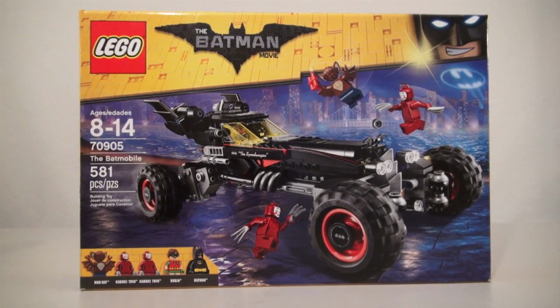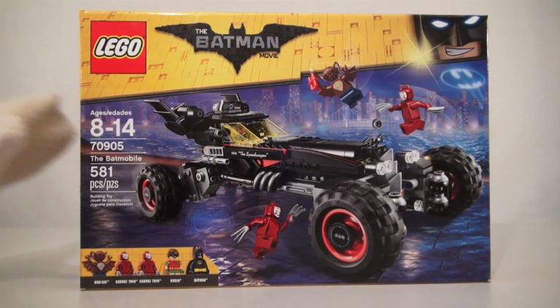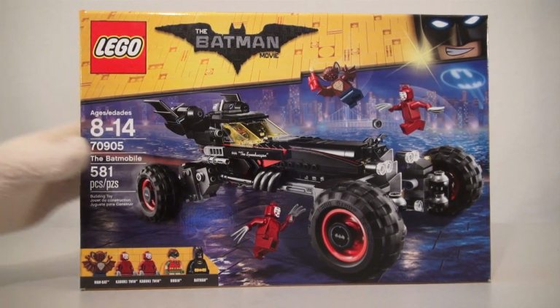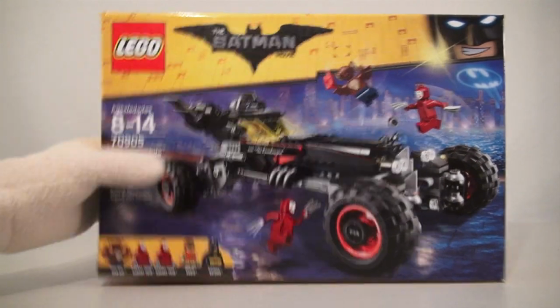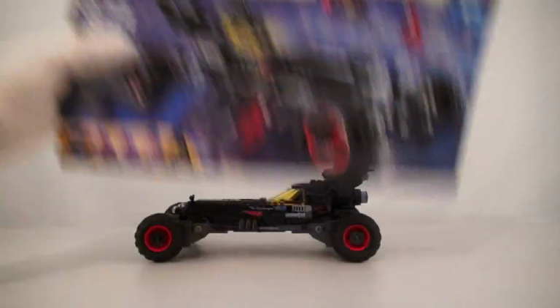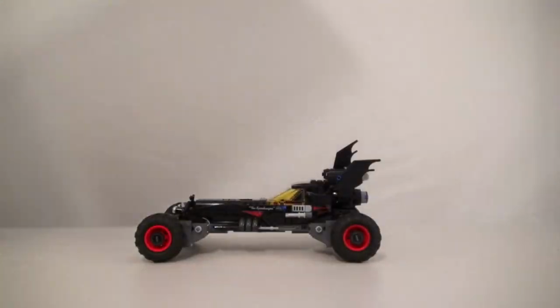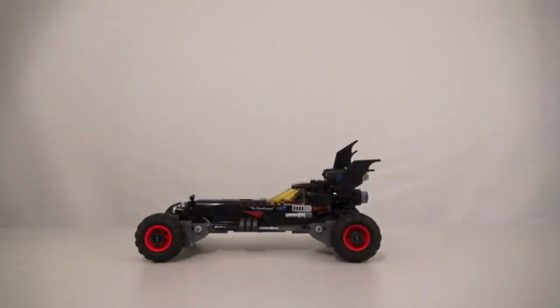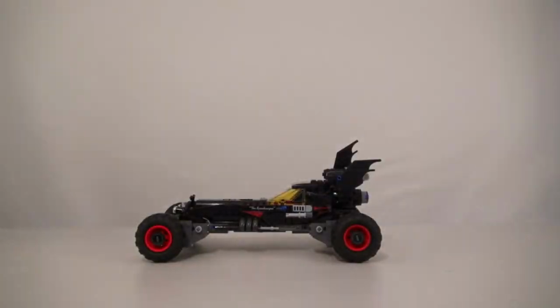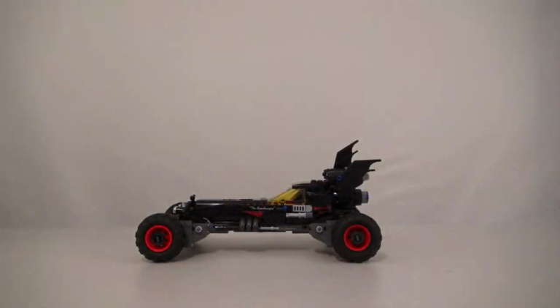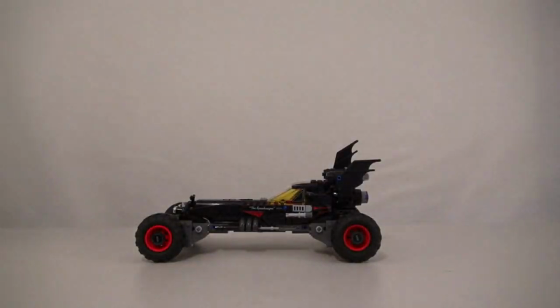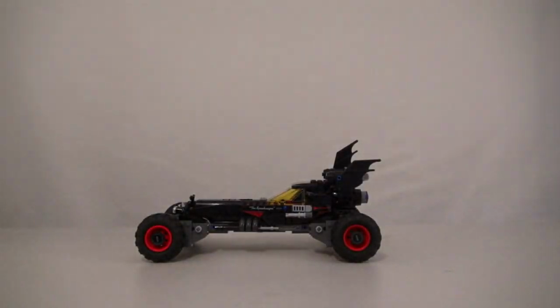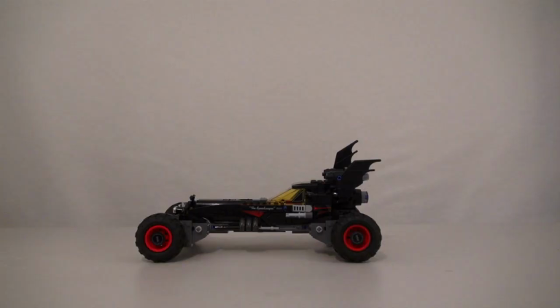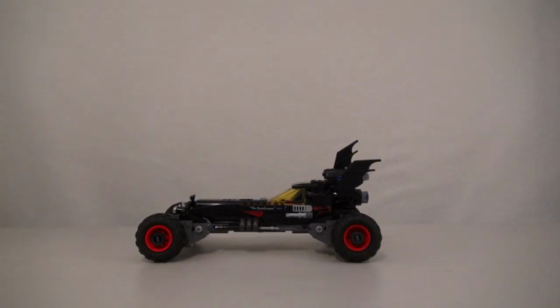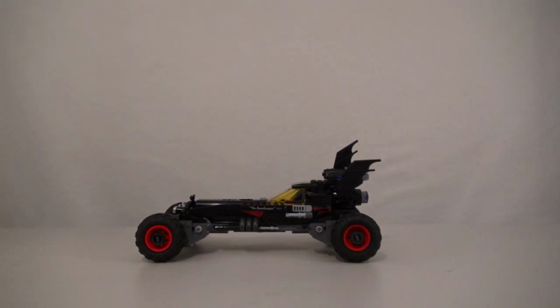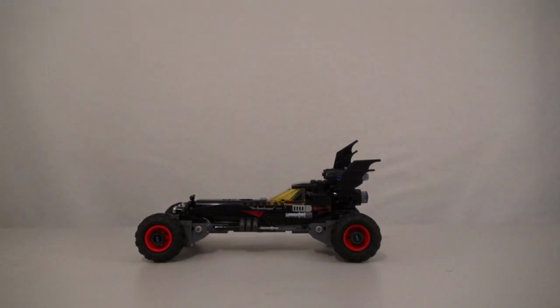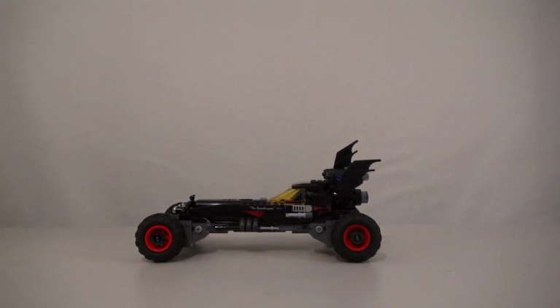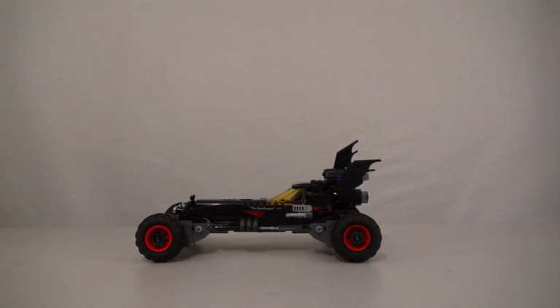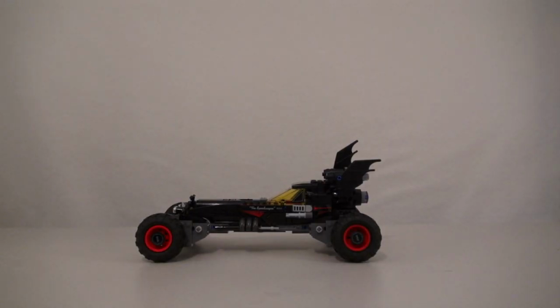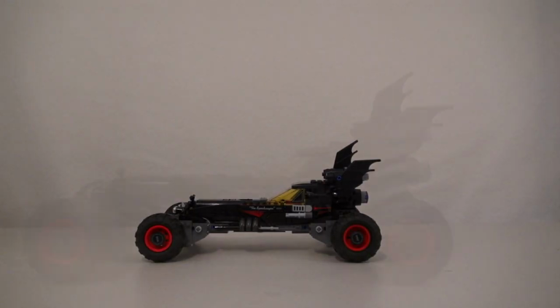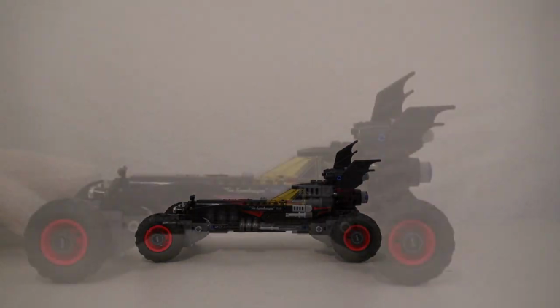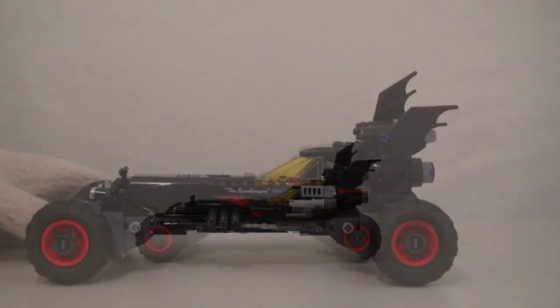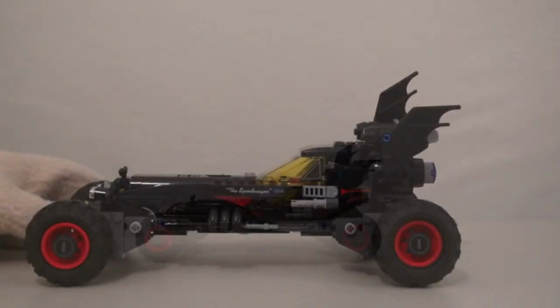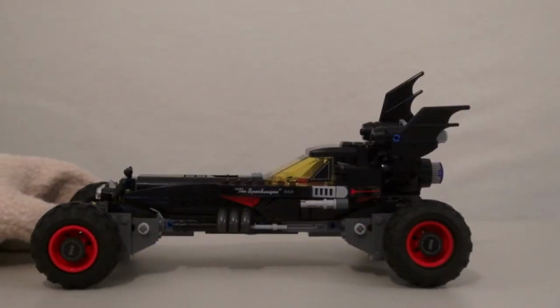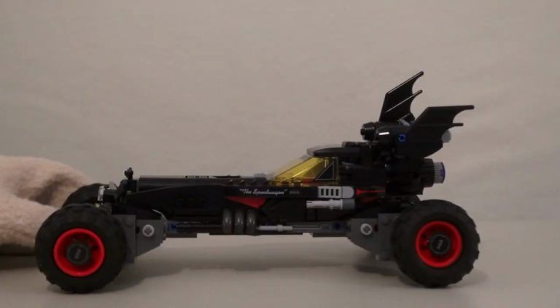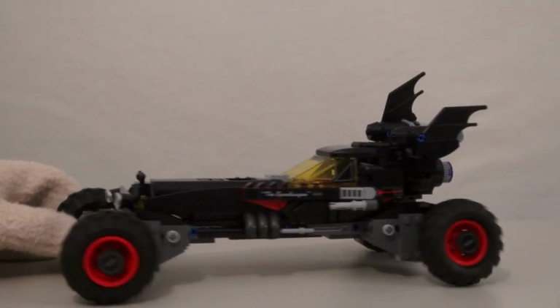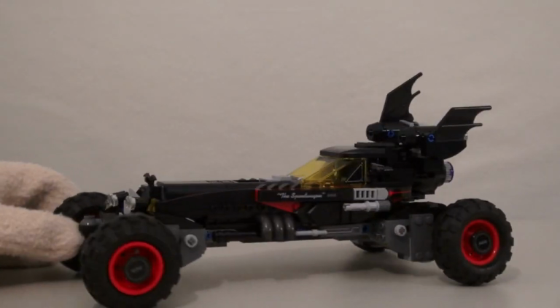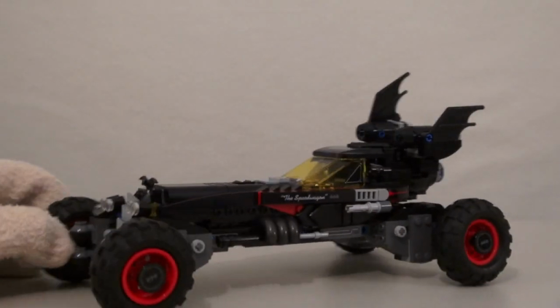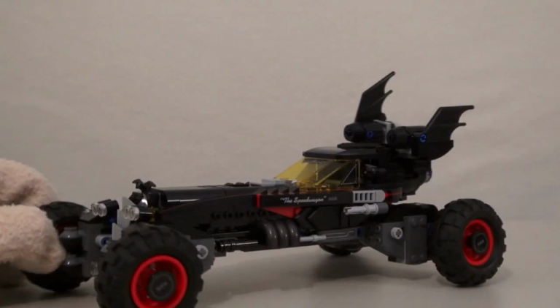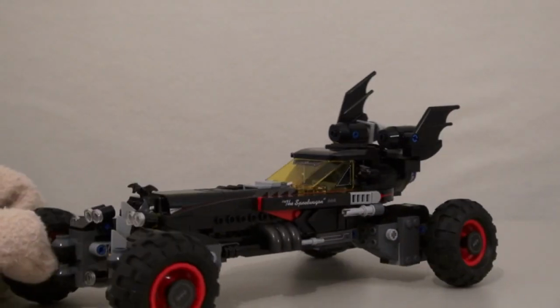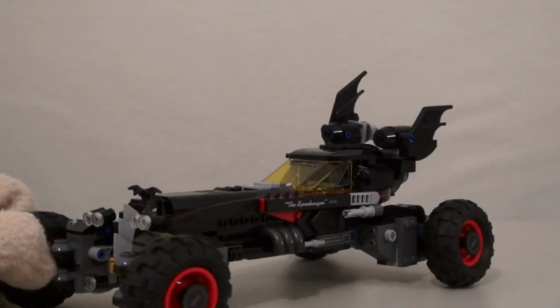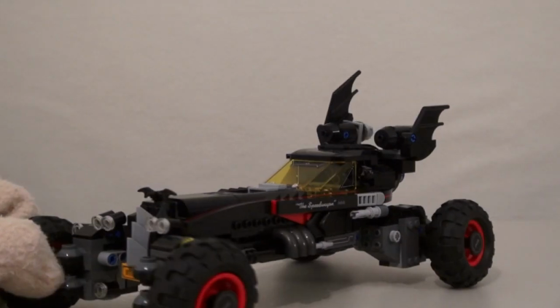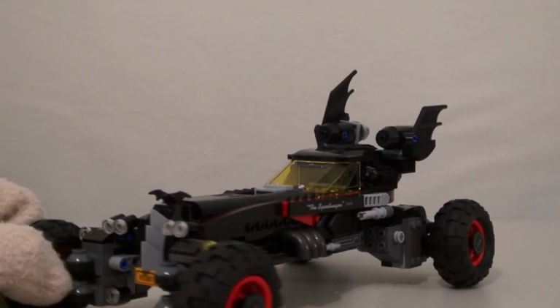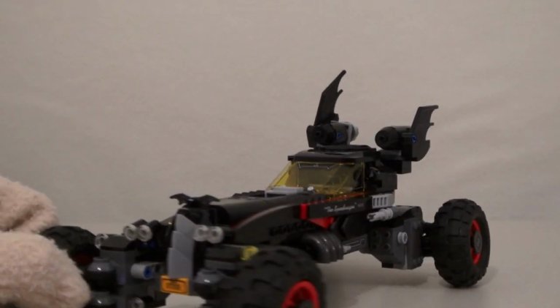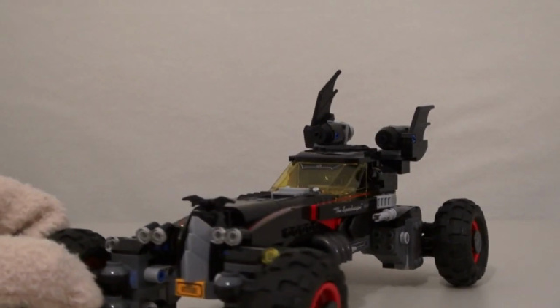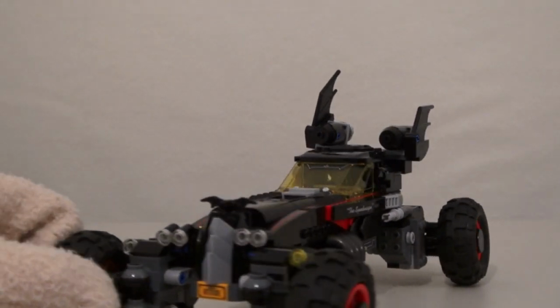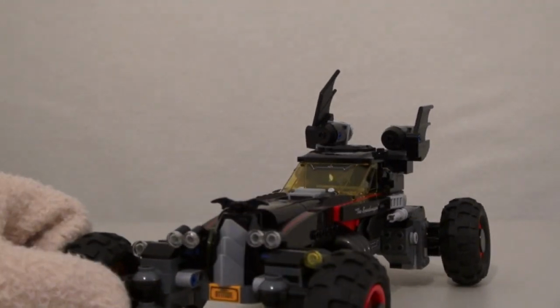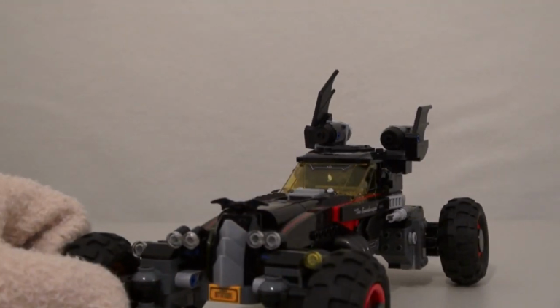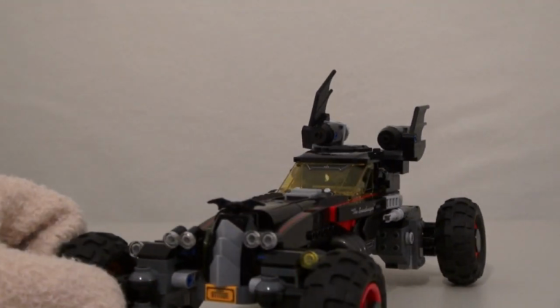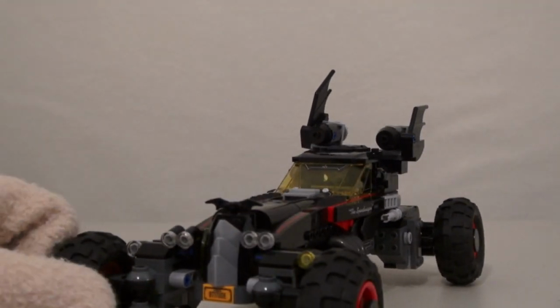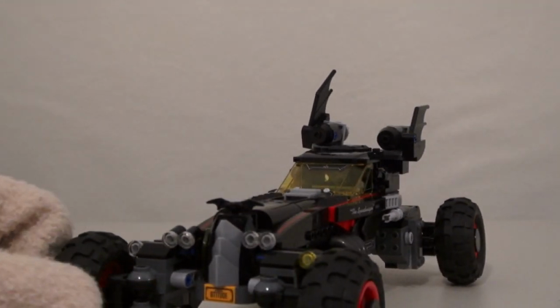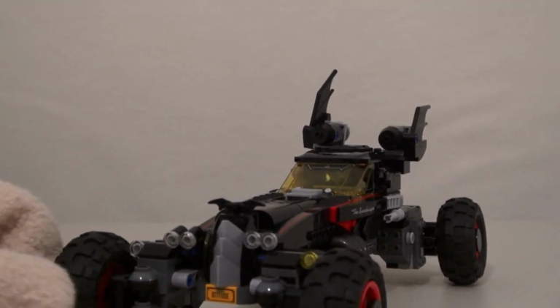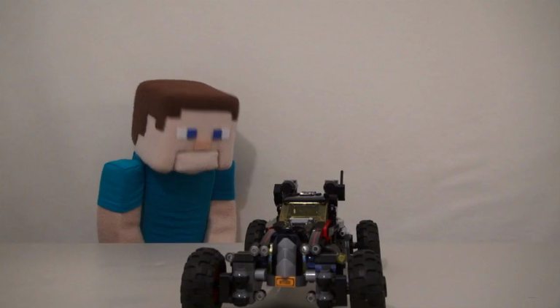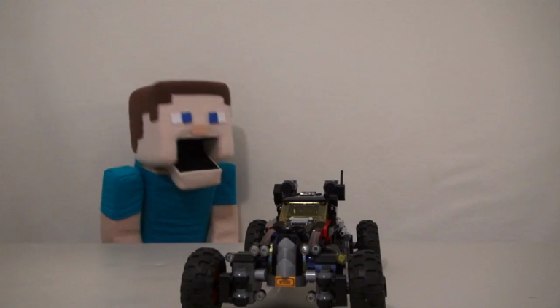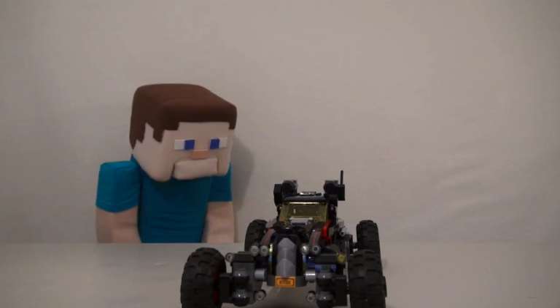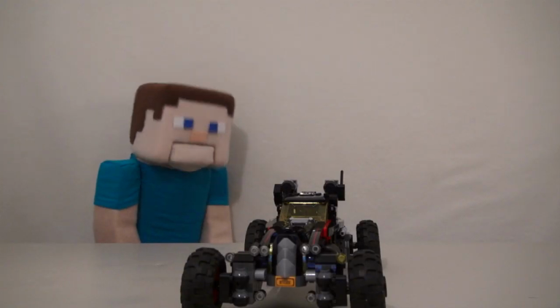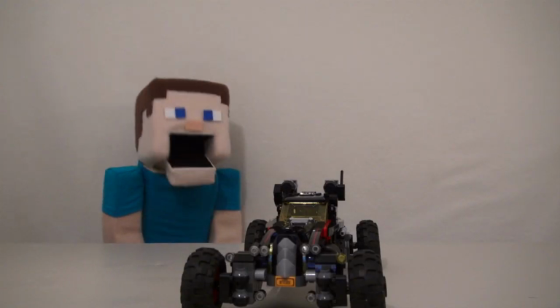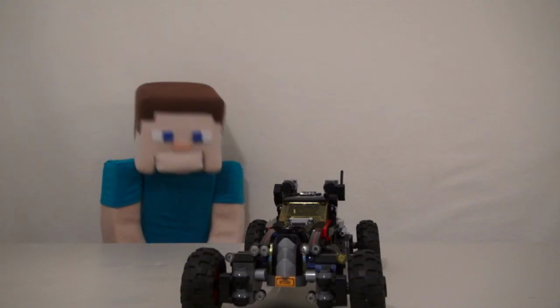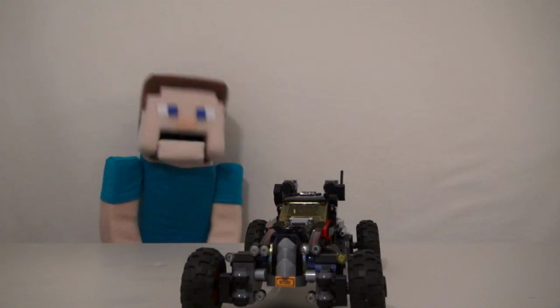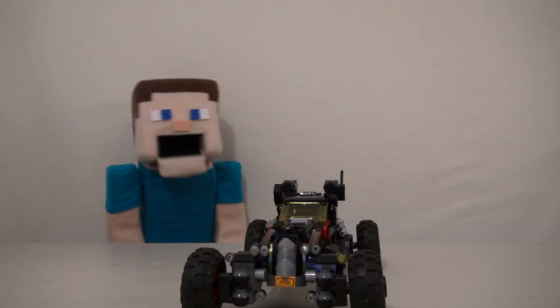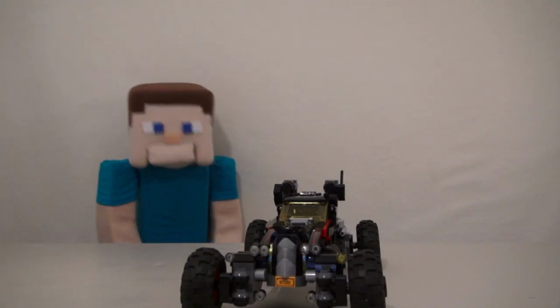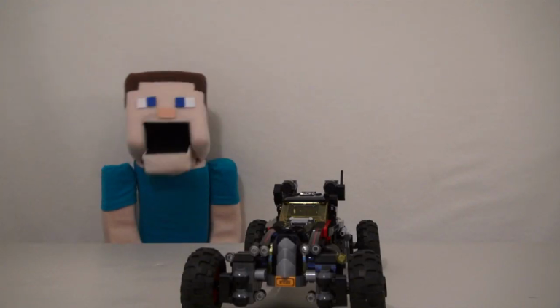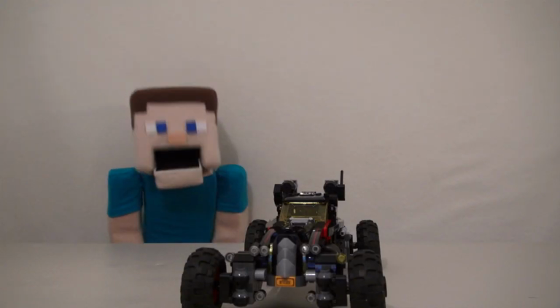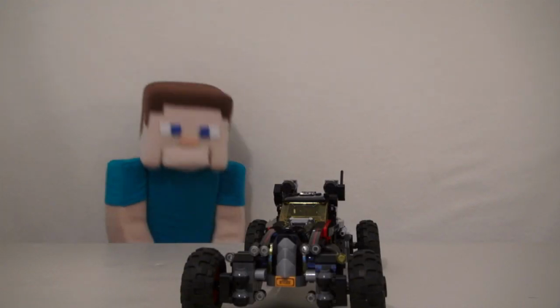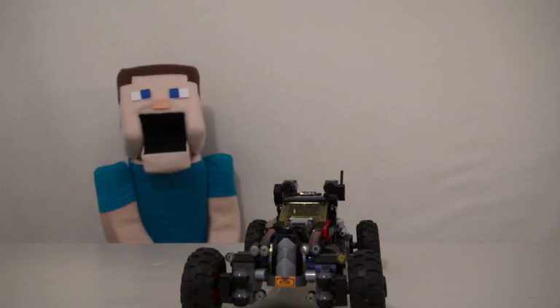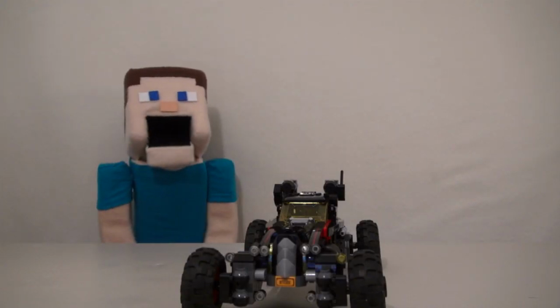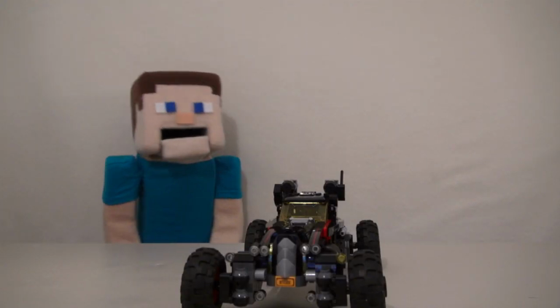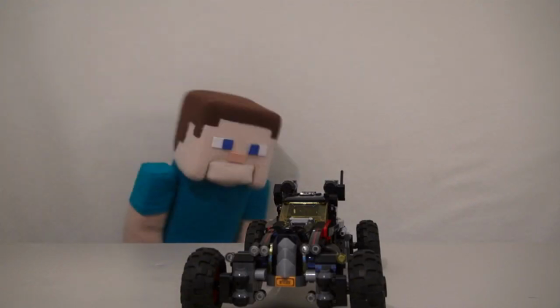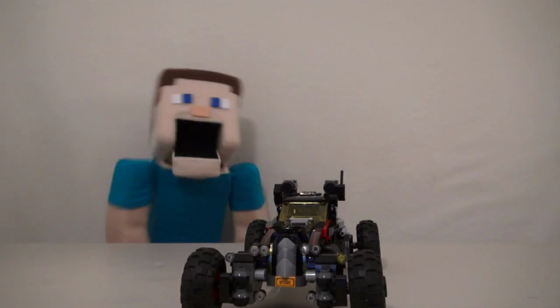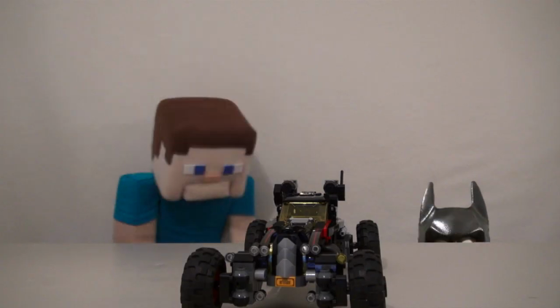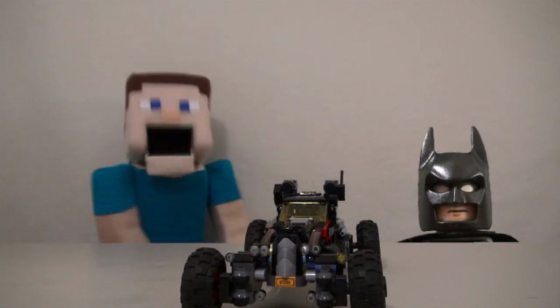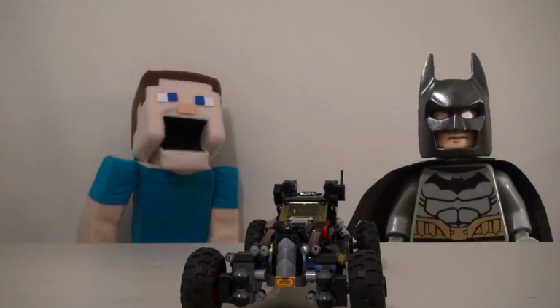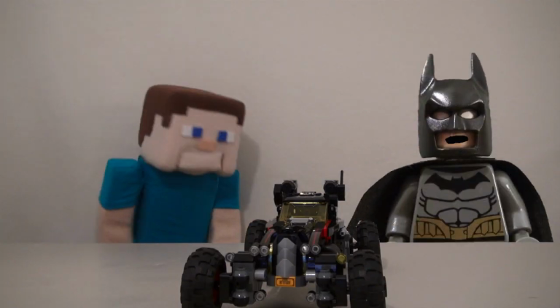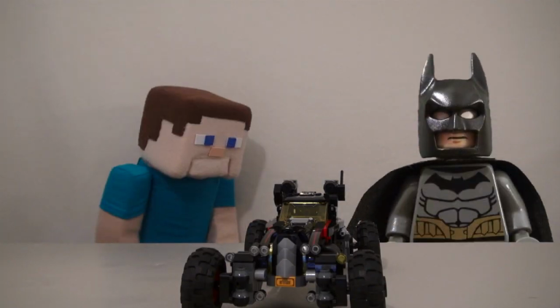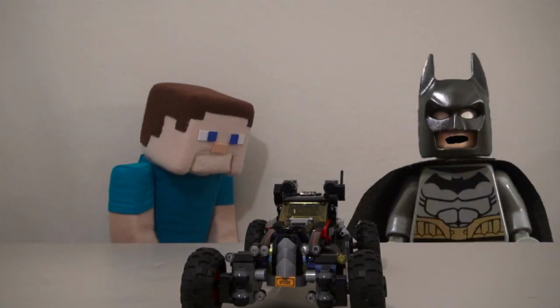And voila! There it is! Our new Lego Batmobile! And this Lego Batmobile is so cool, it's awesome!